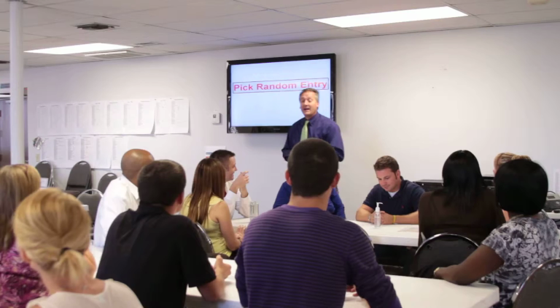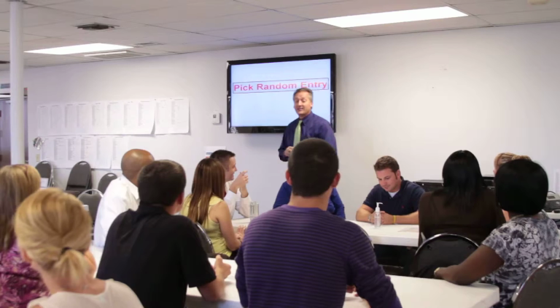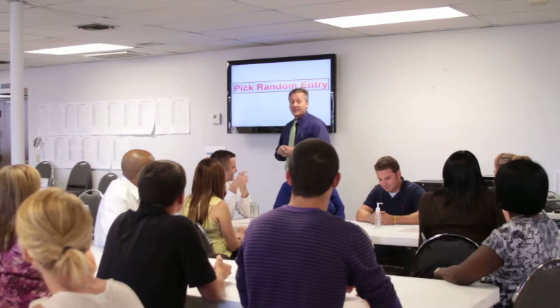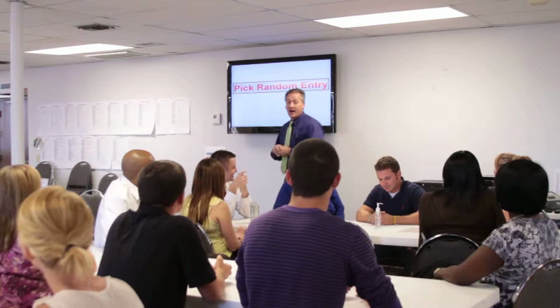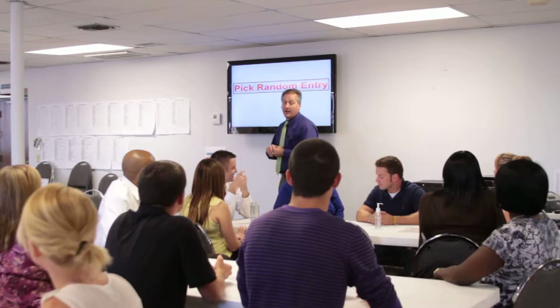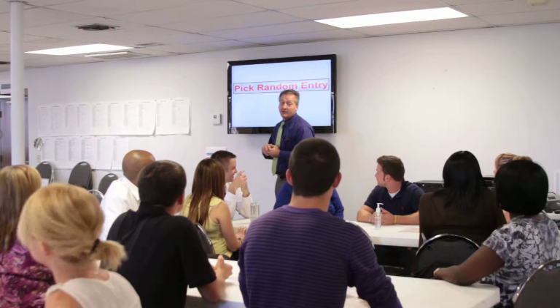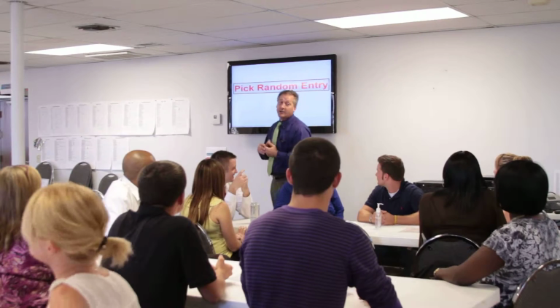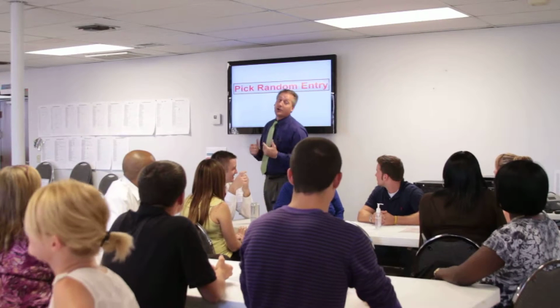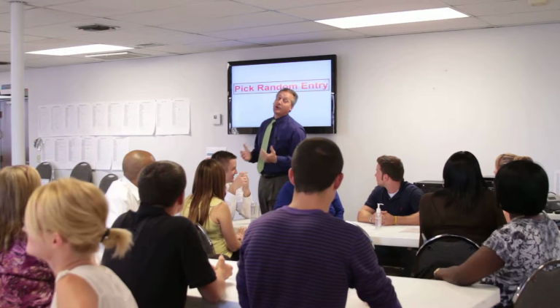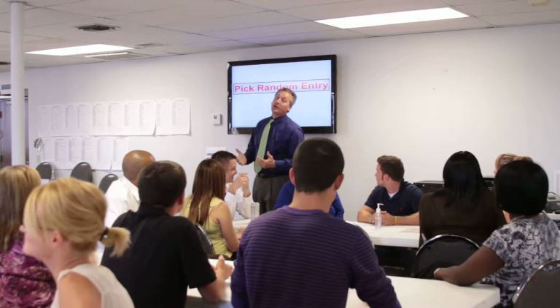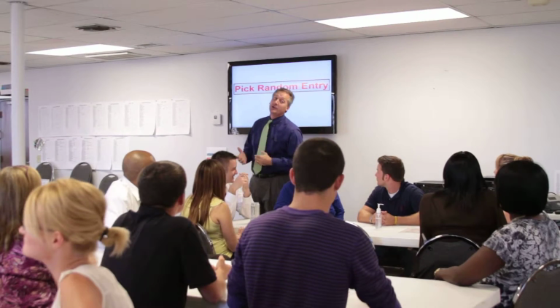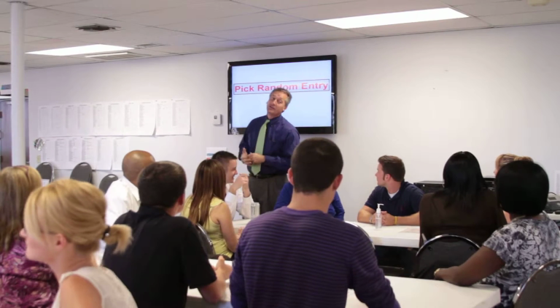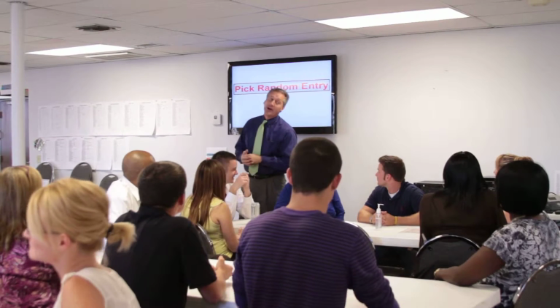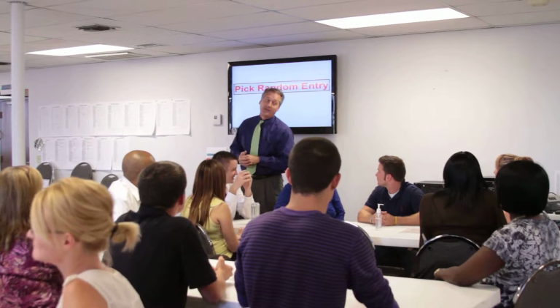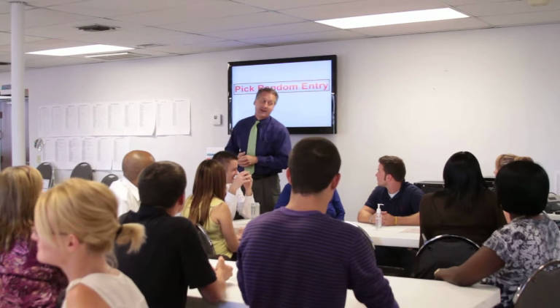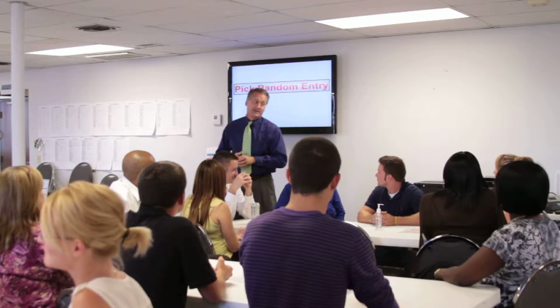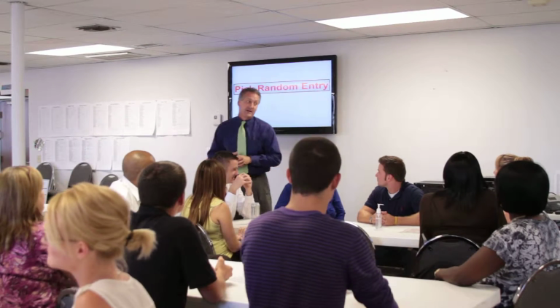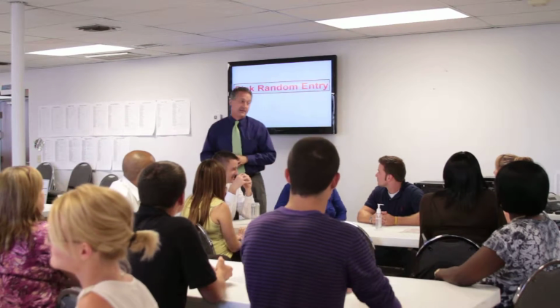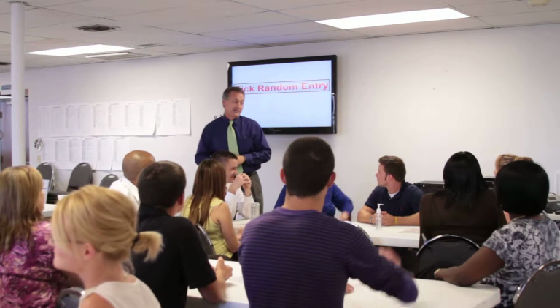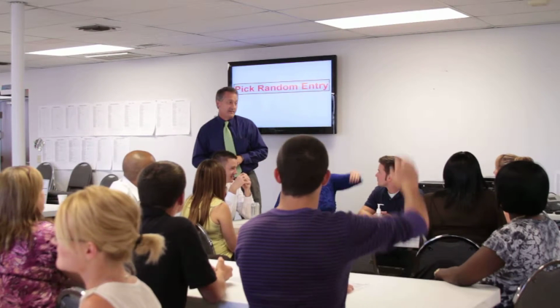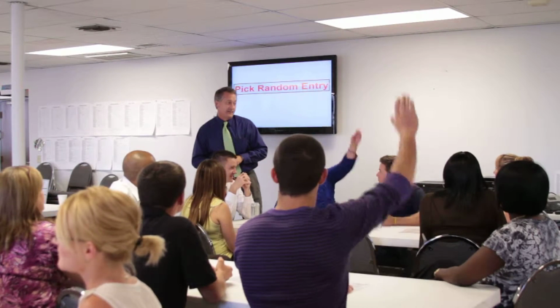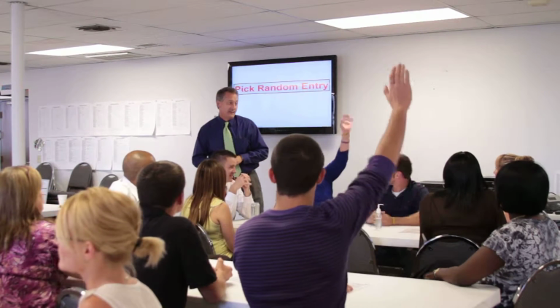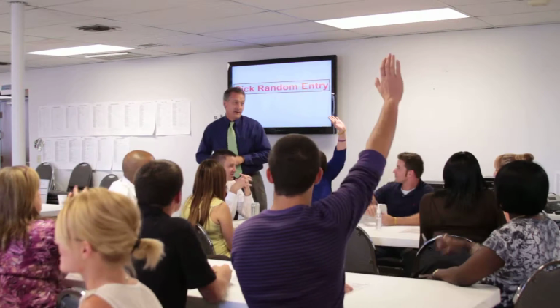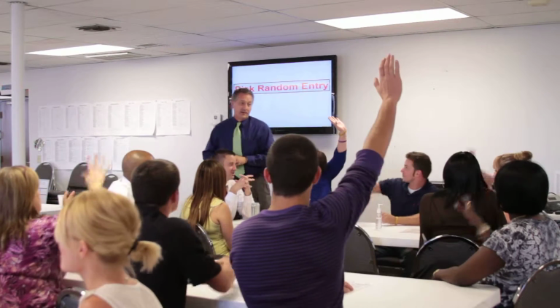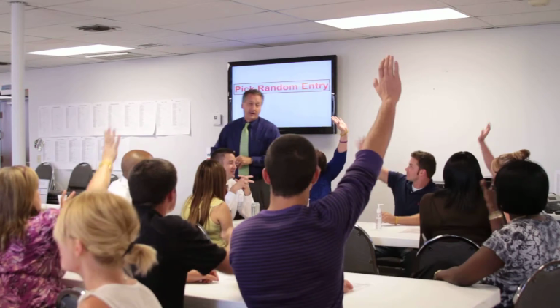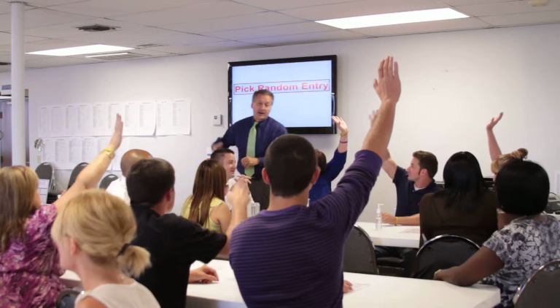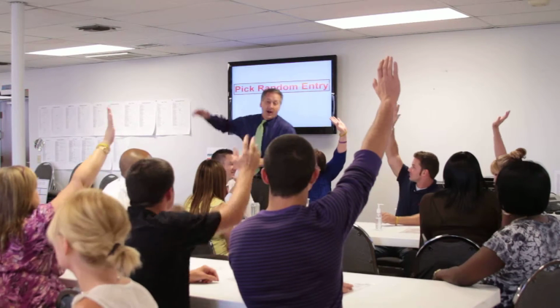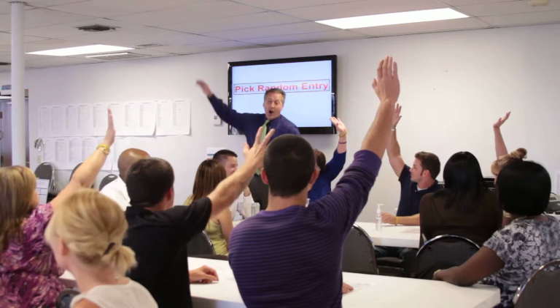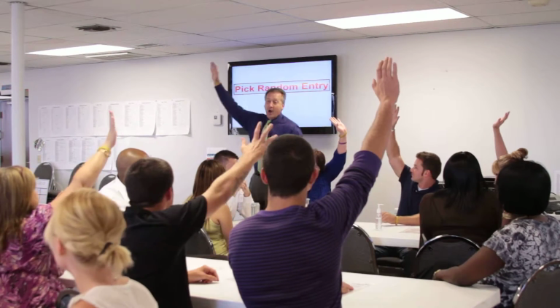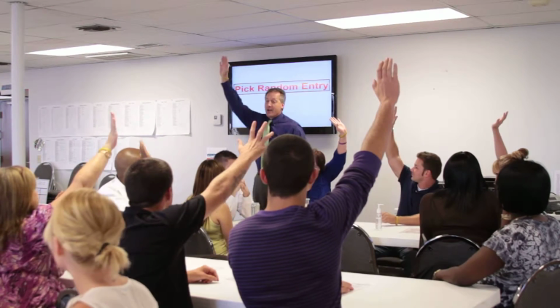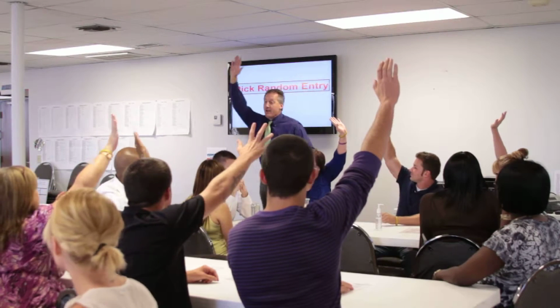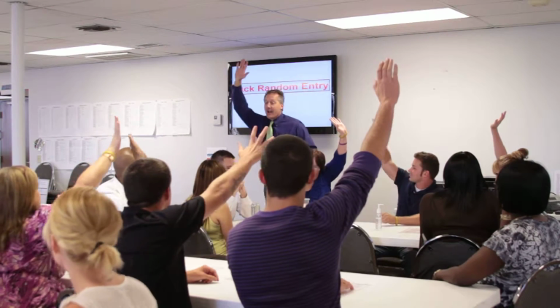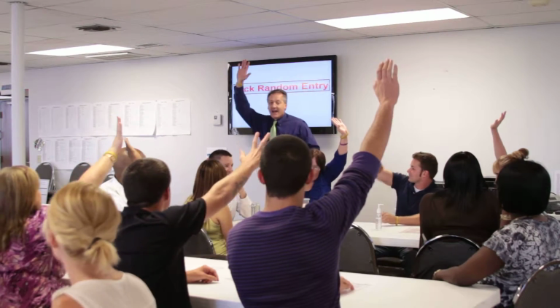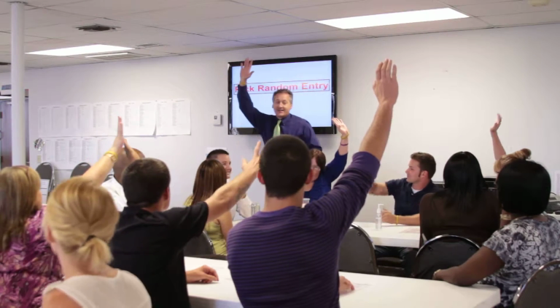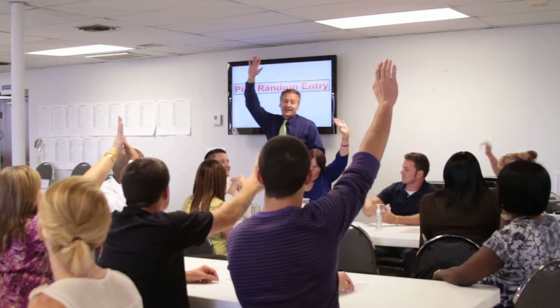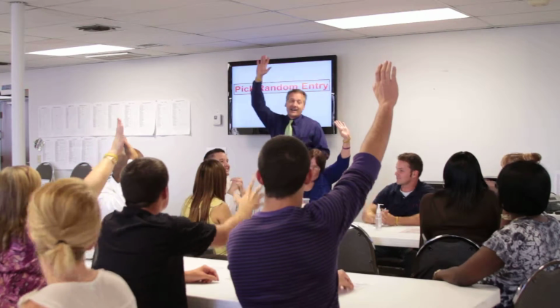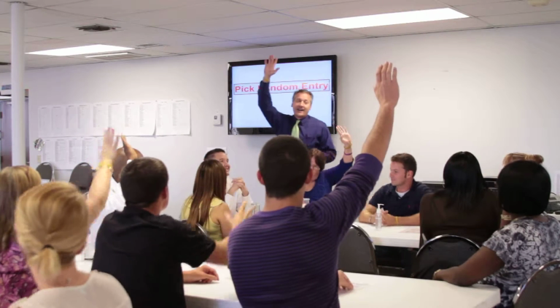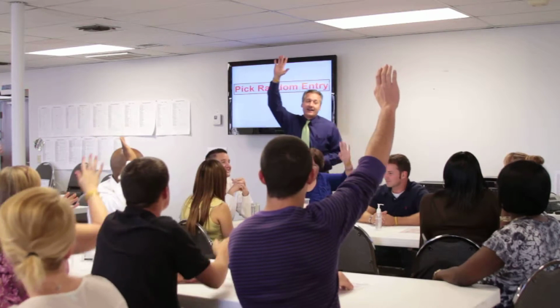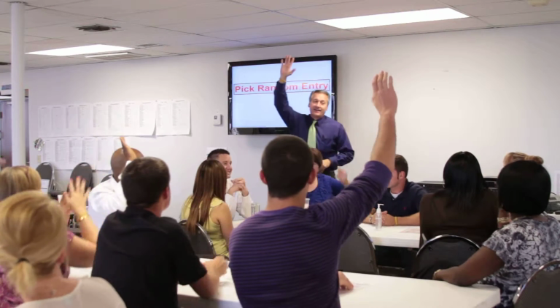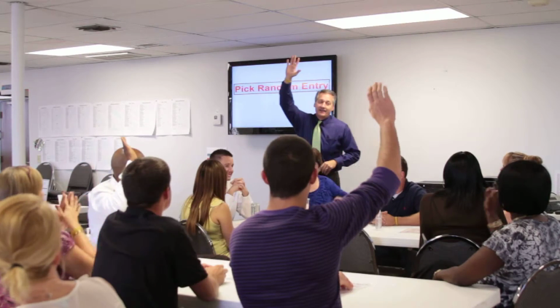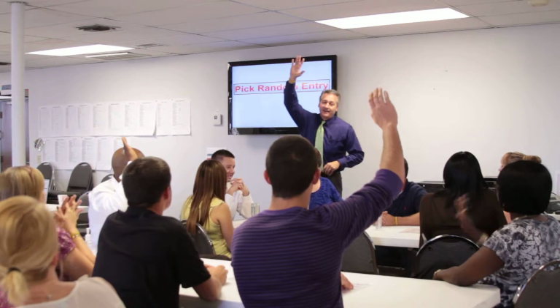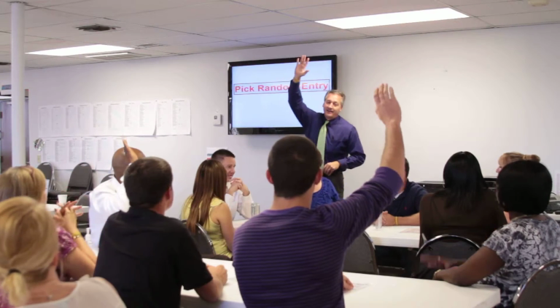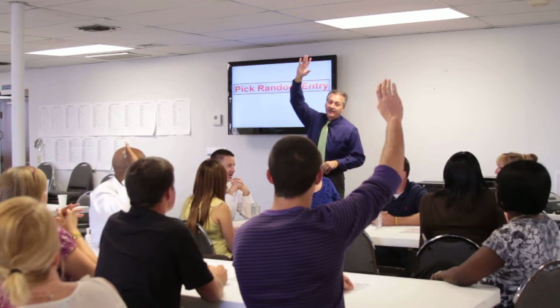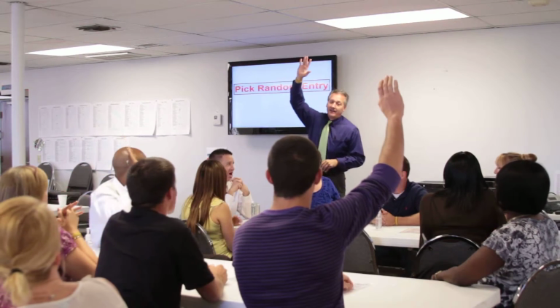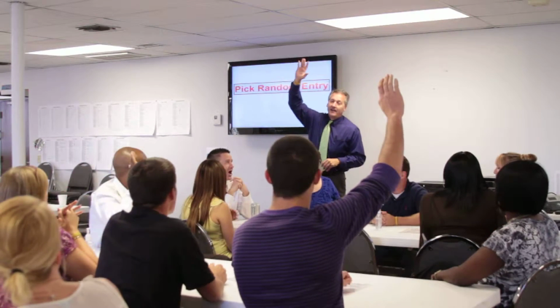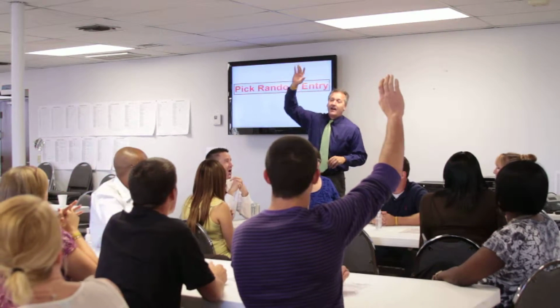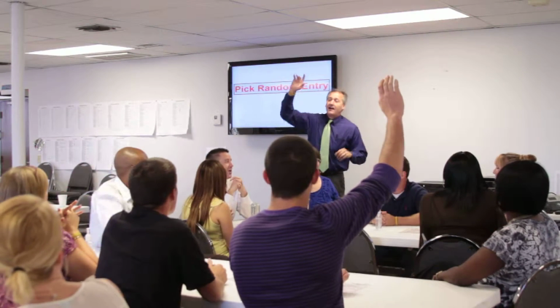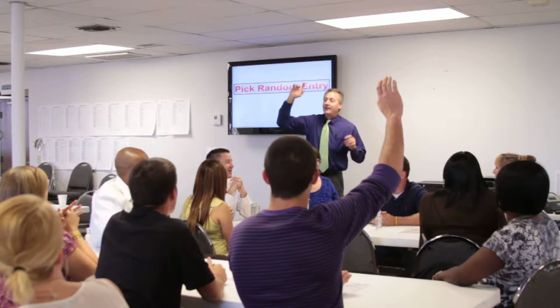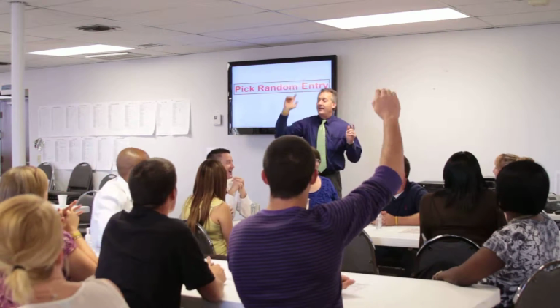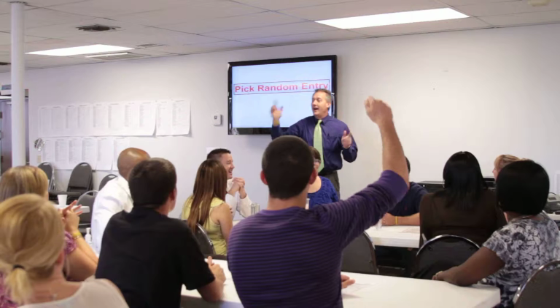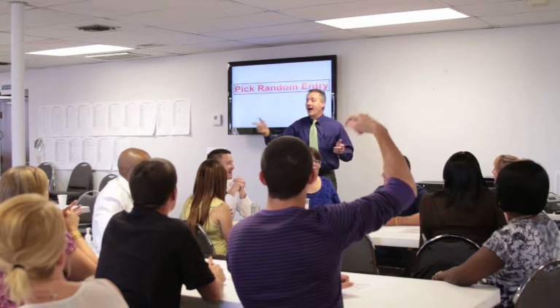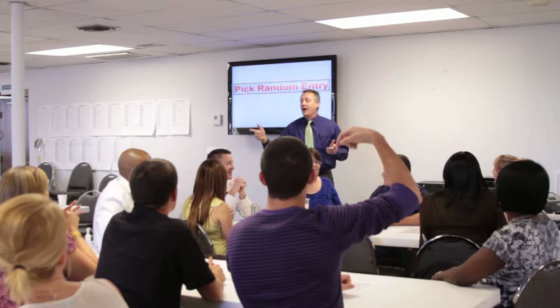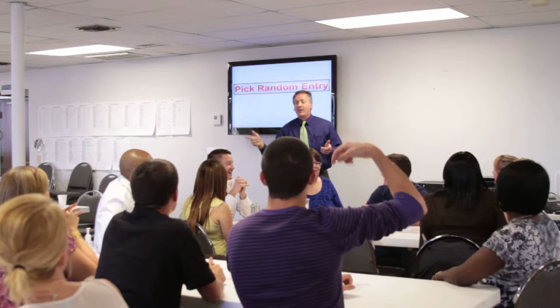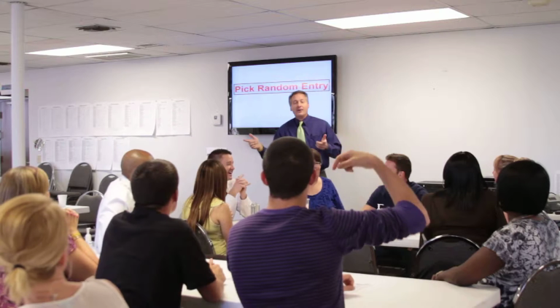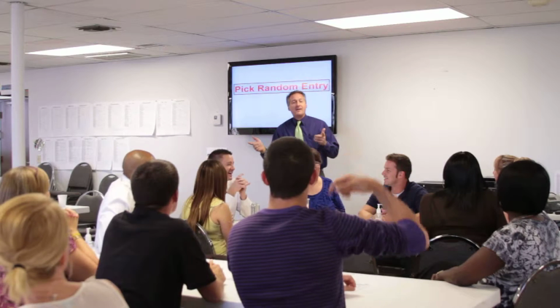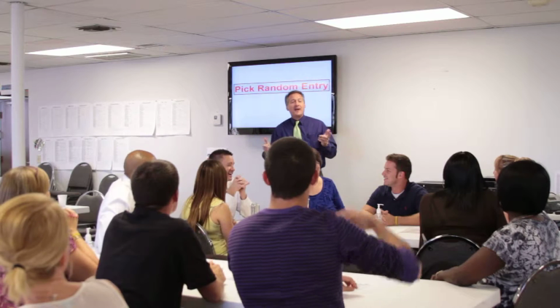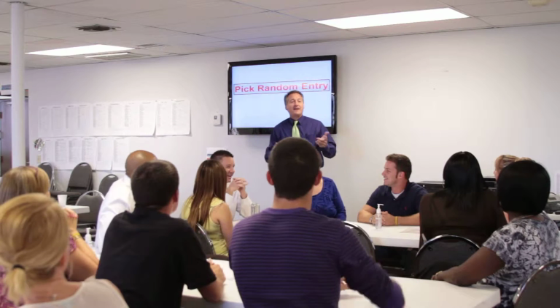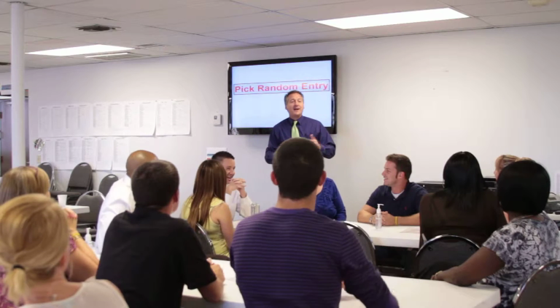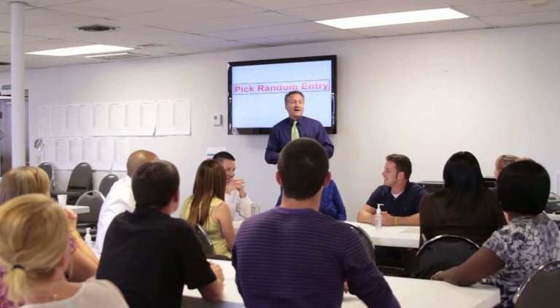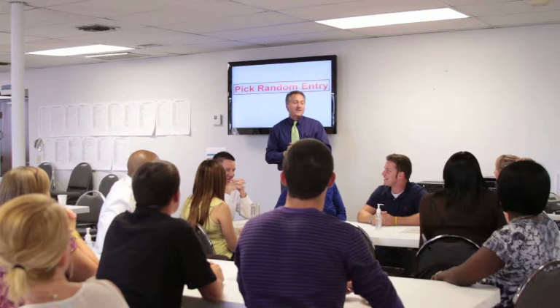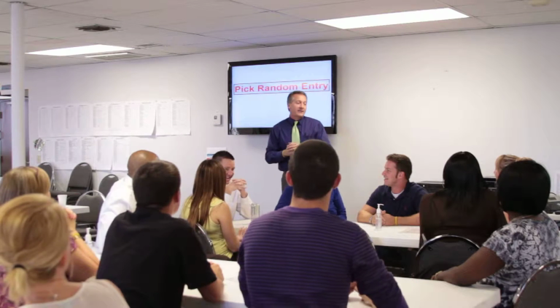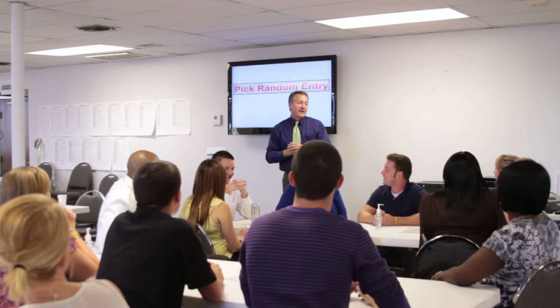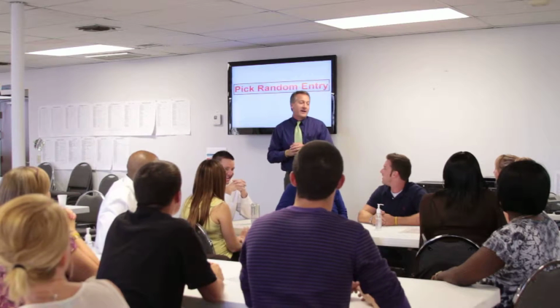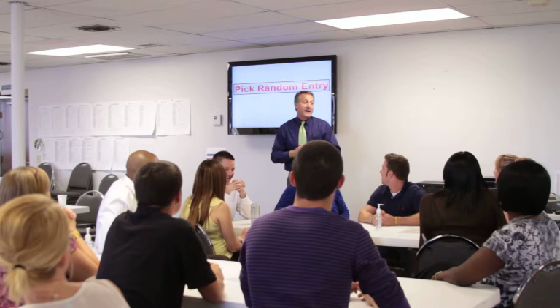$5,000 — who could use $5,000? Me! Are any of you guys going to get it? No! But wouldn't that be nice if you did?